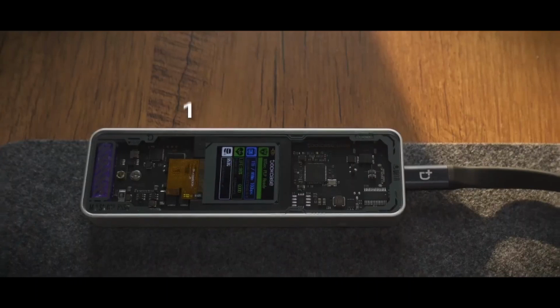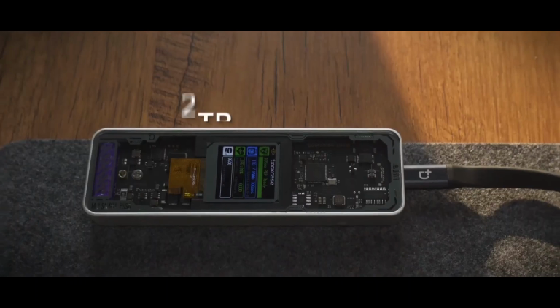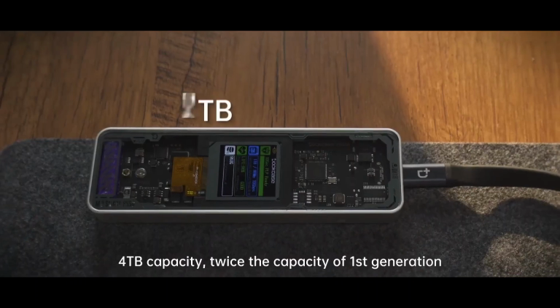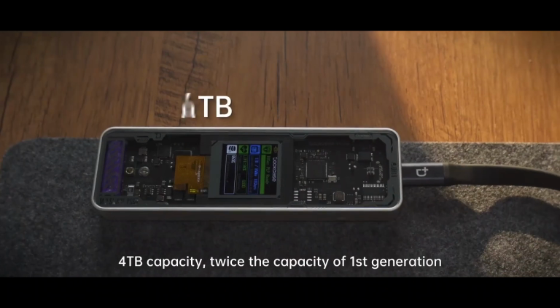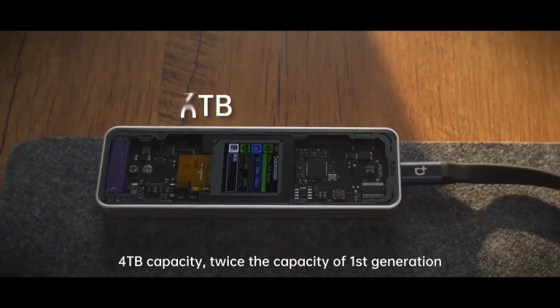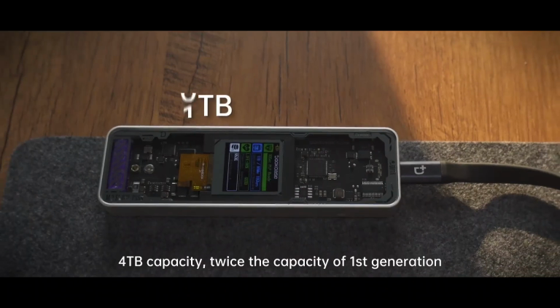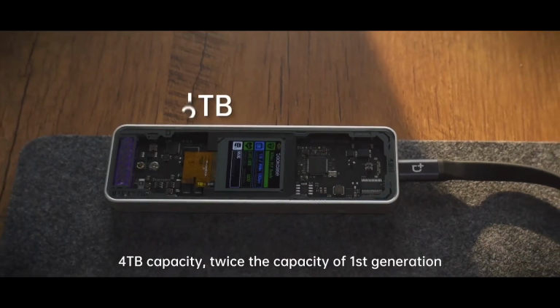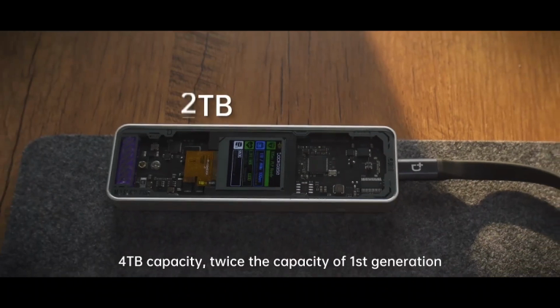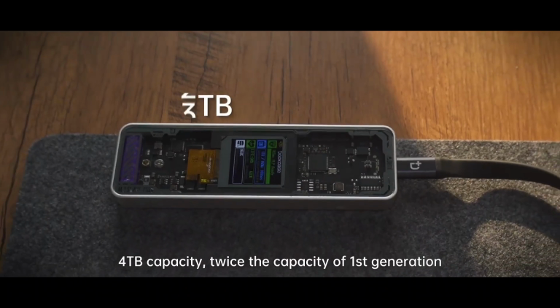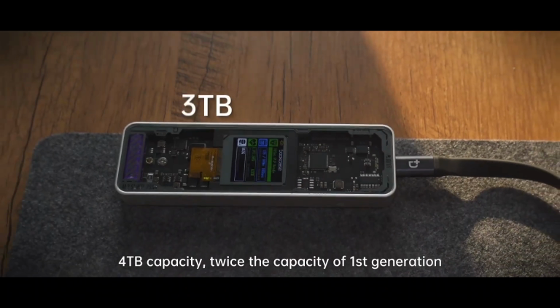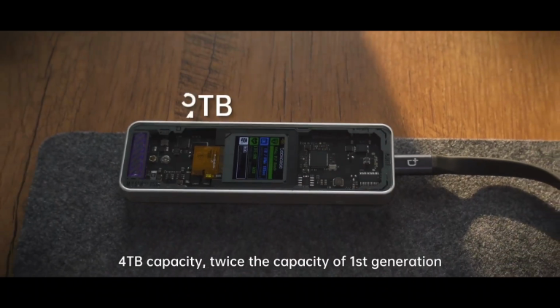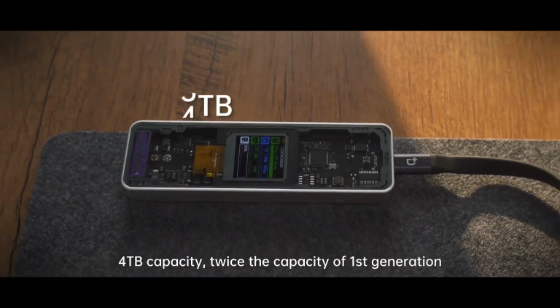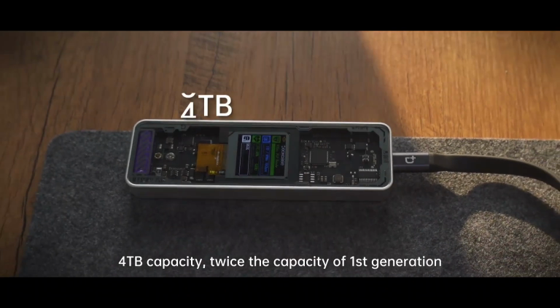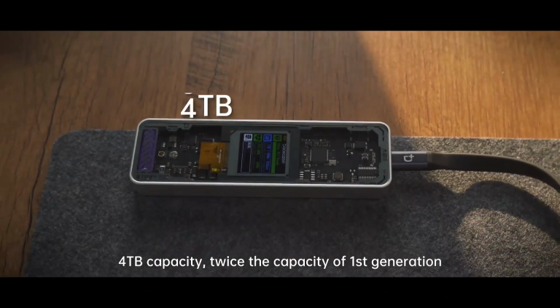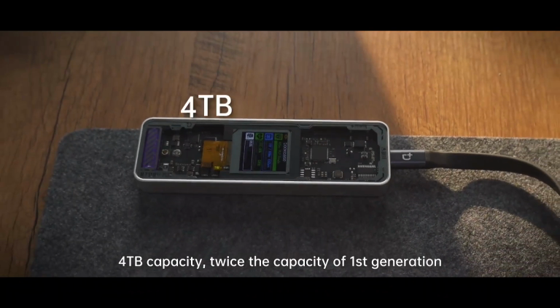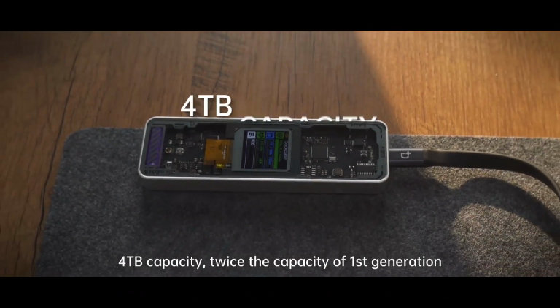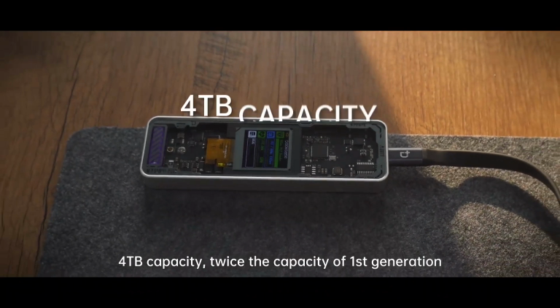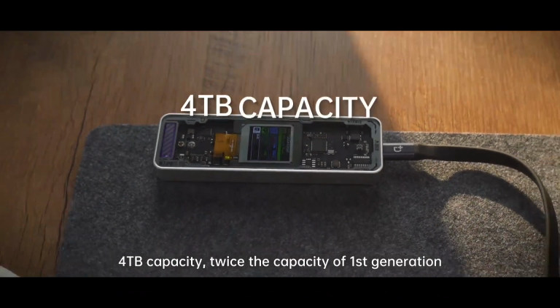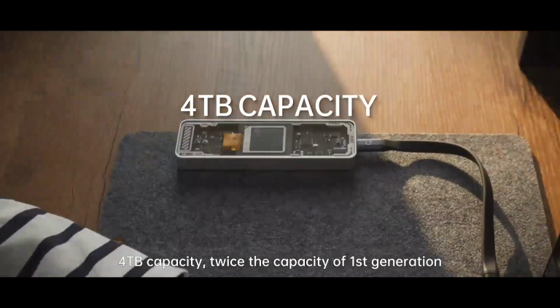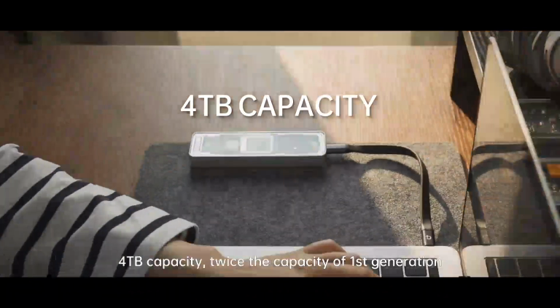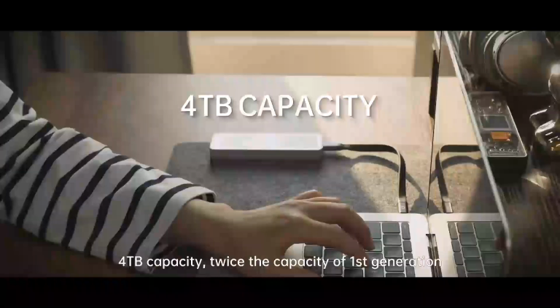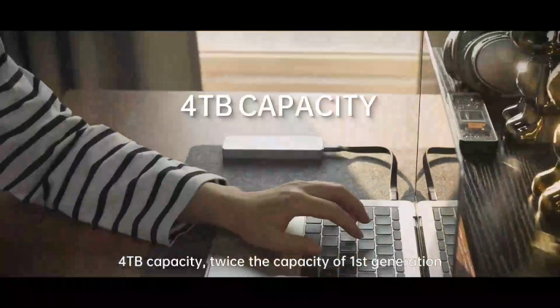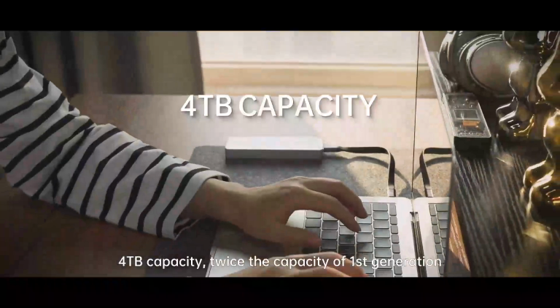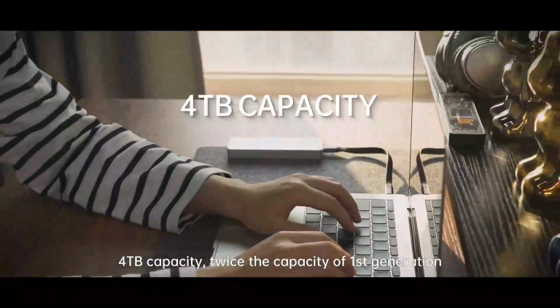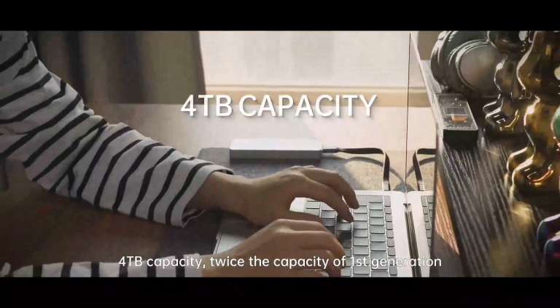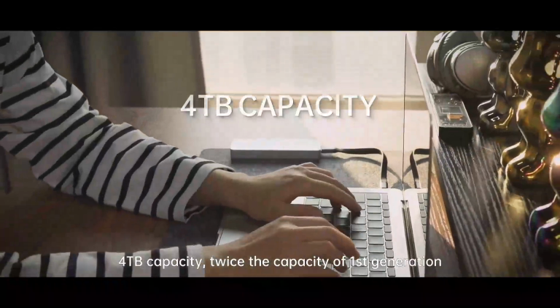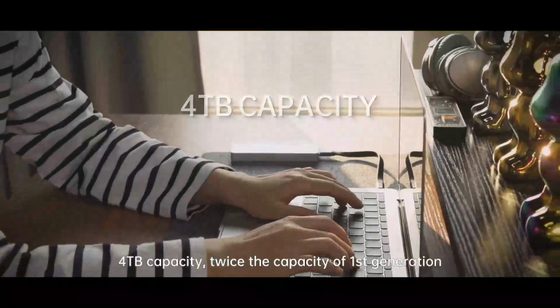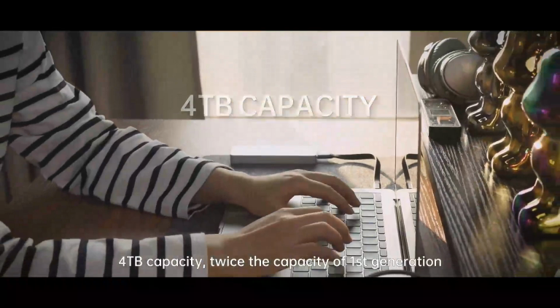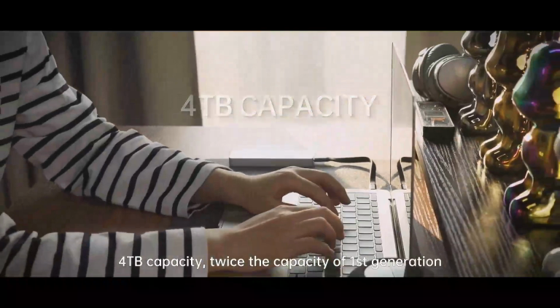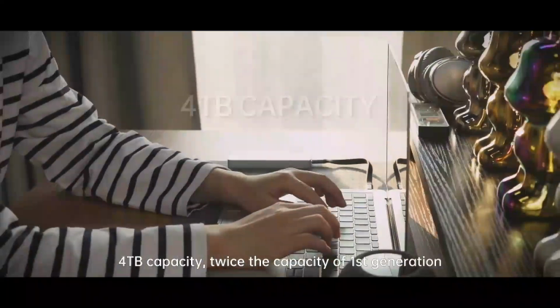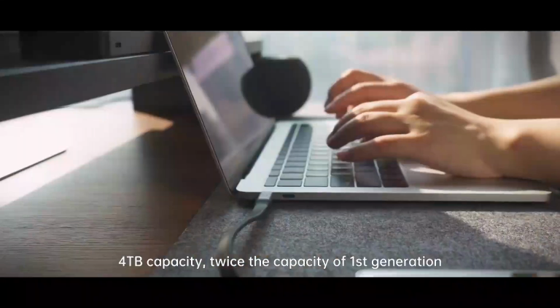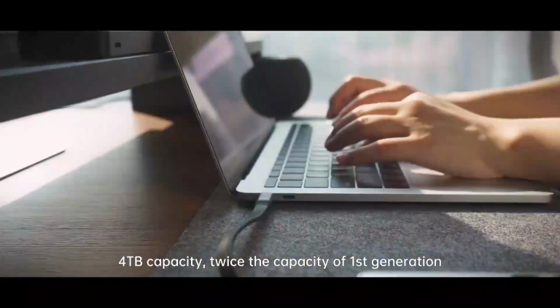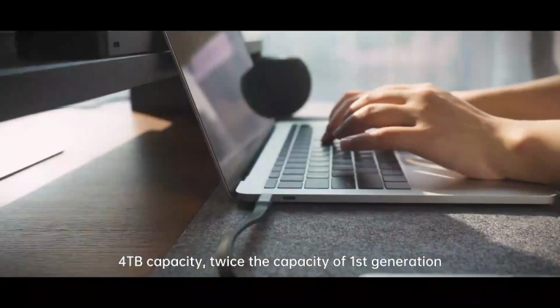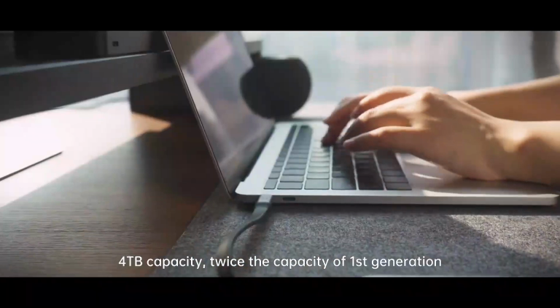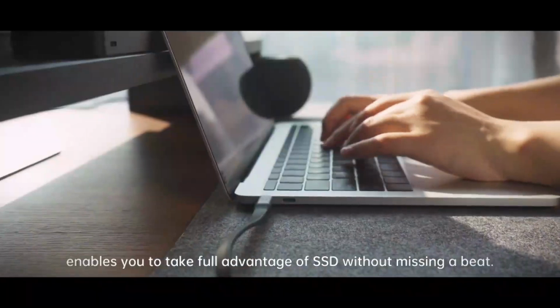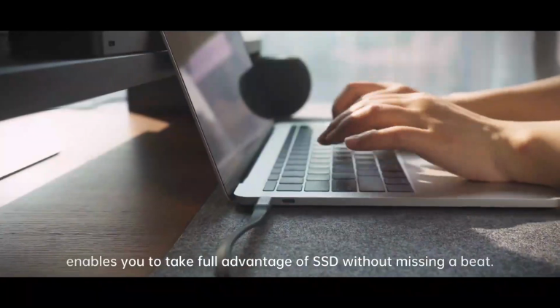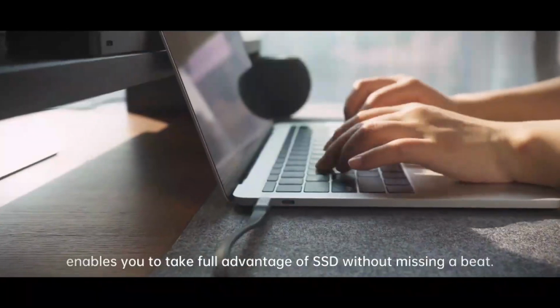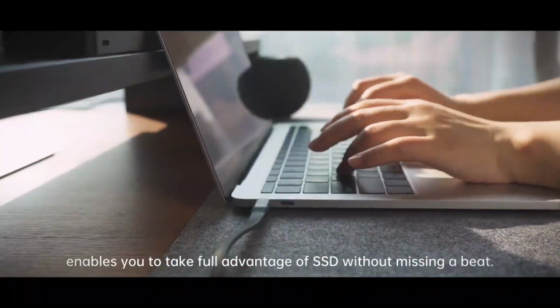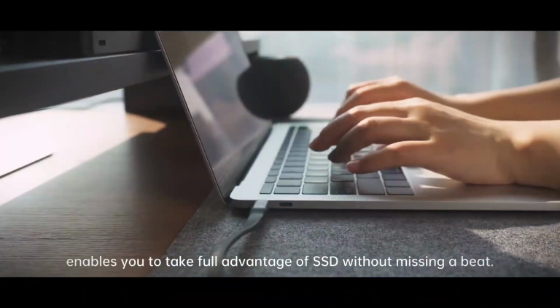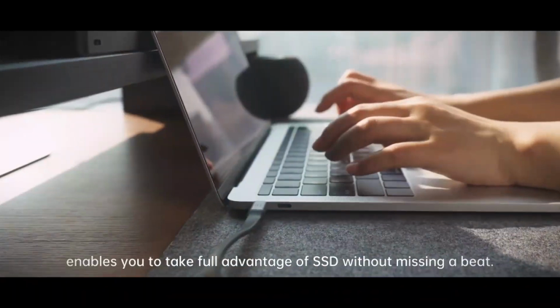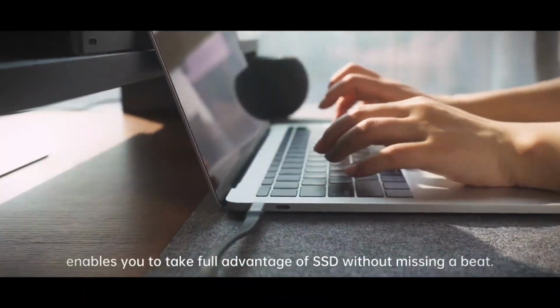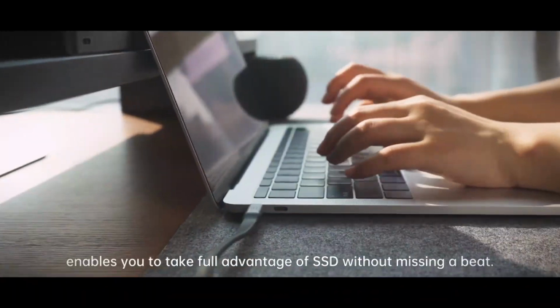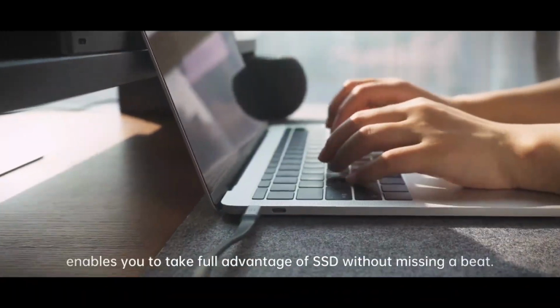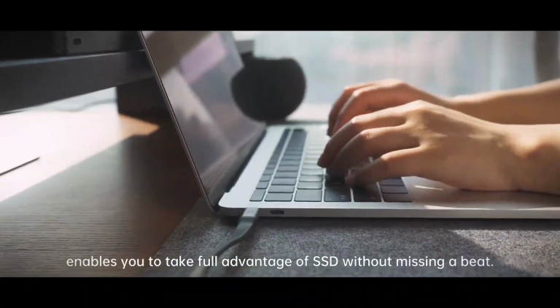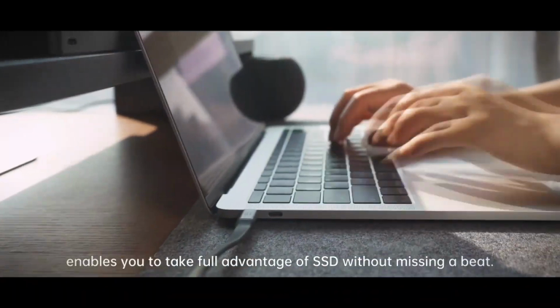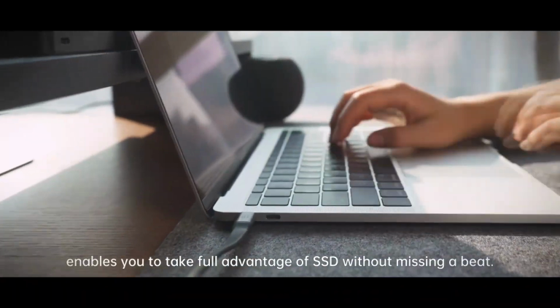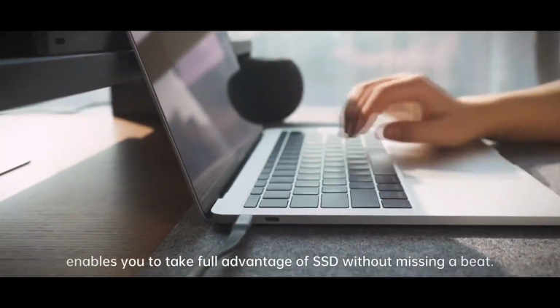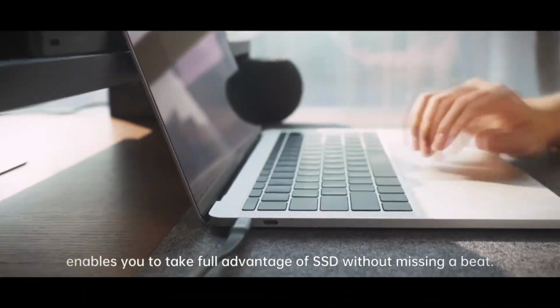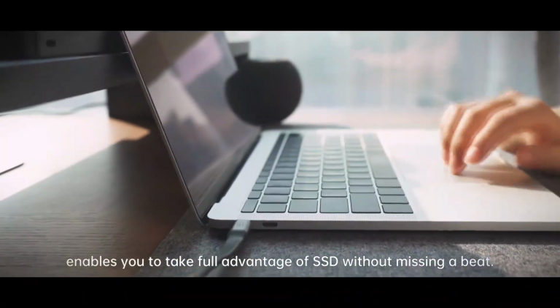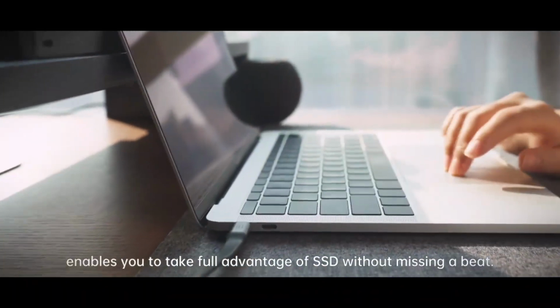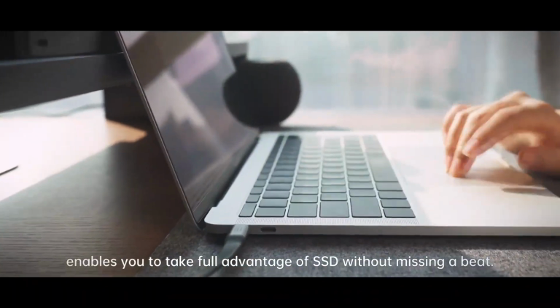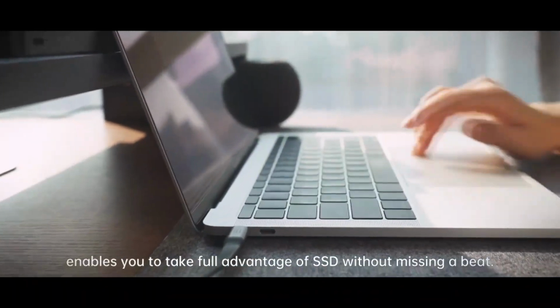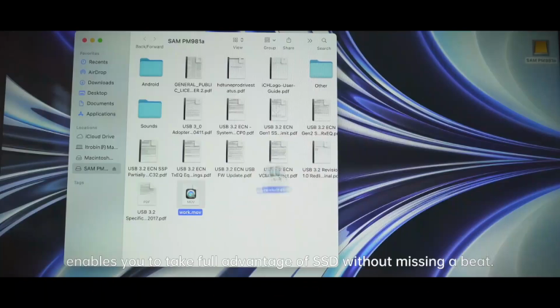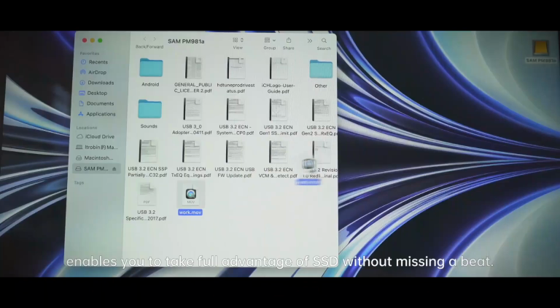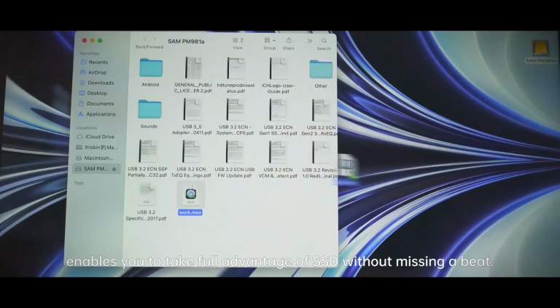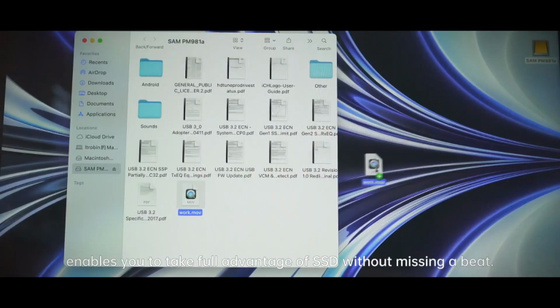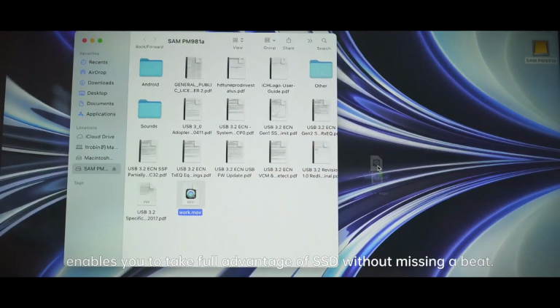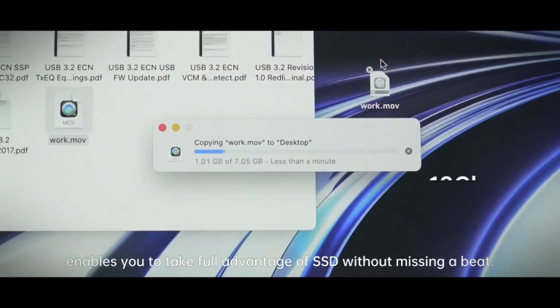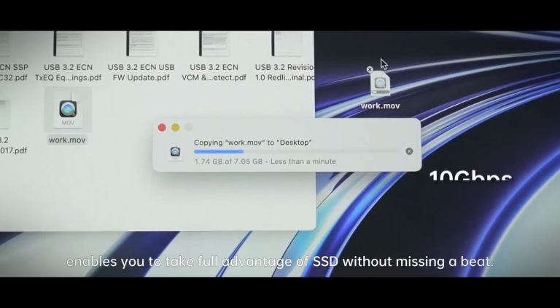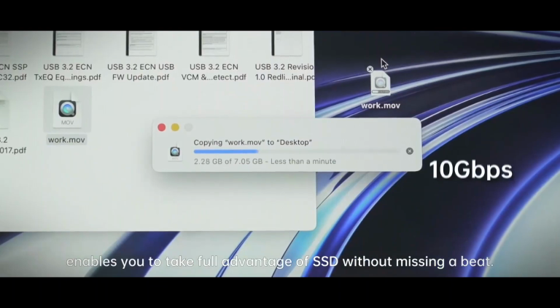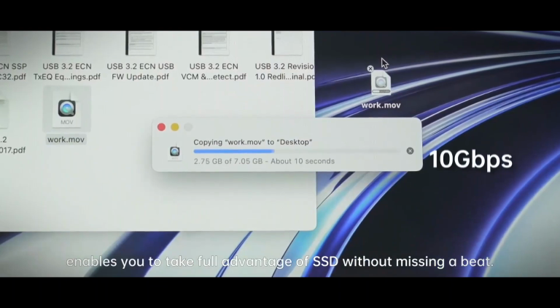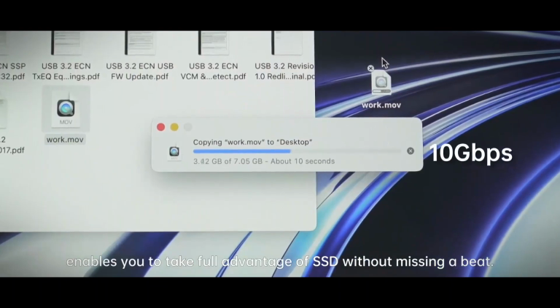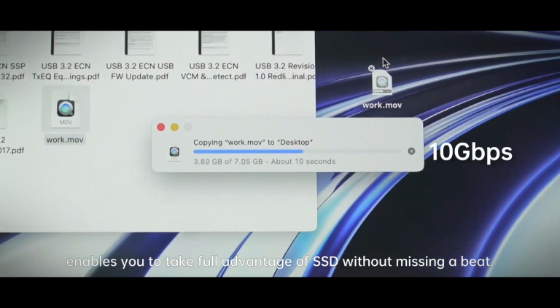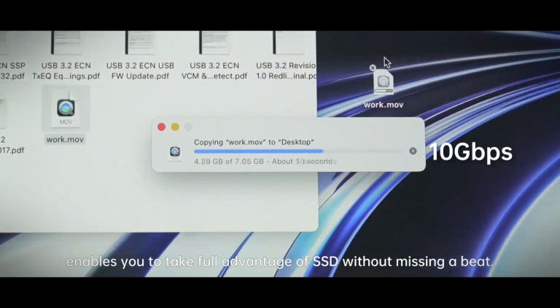For terabytes capacity, twice the capacity of the first generation enables you to take full advantage of SSD without missing a beat.